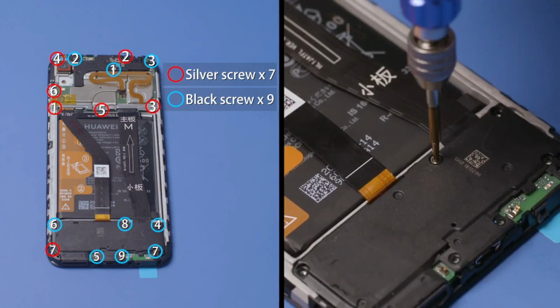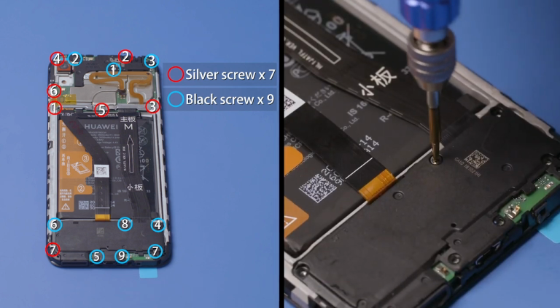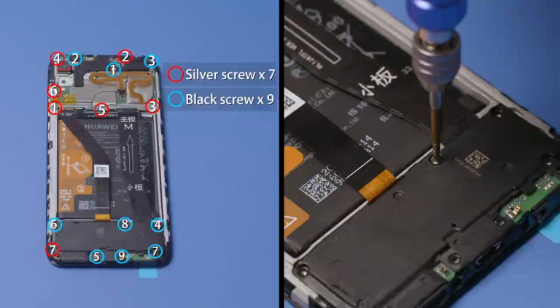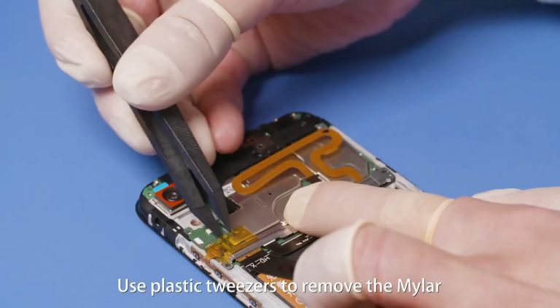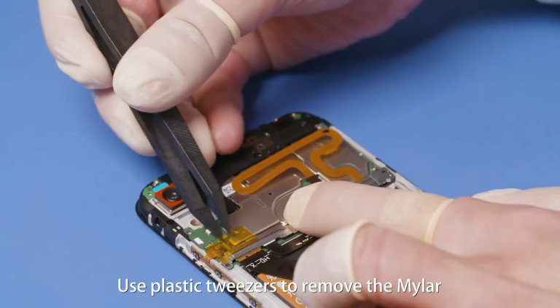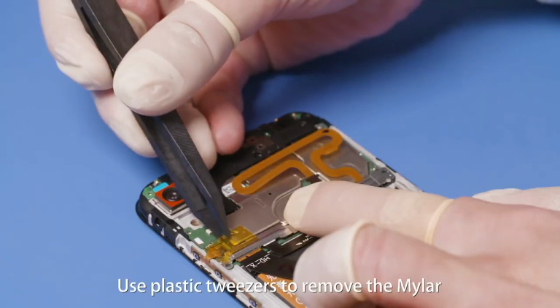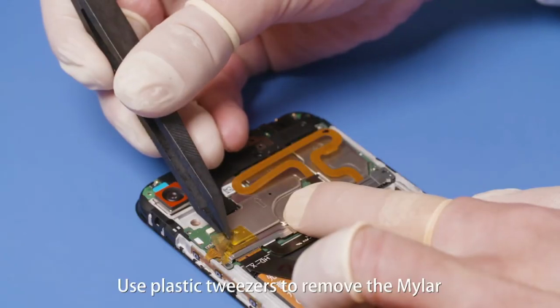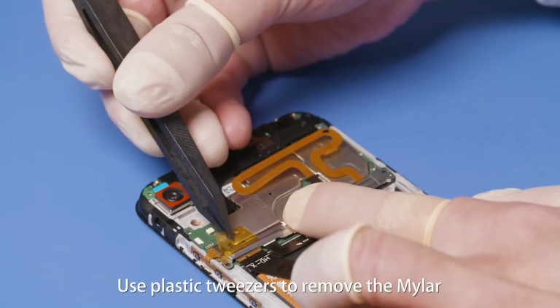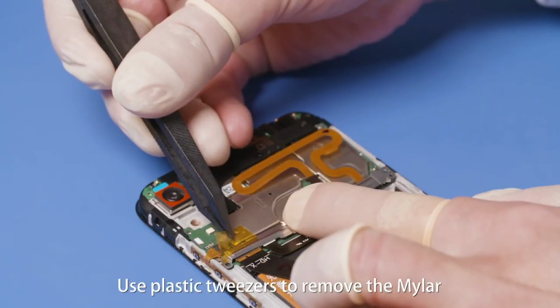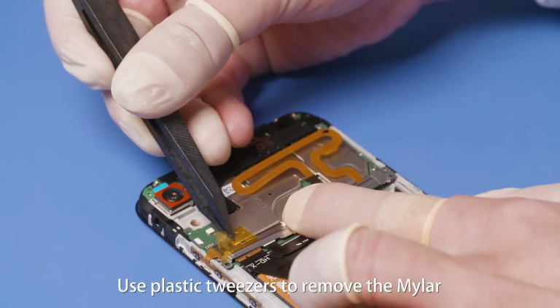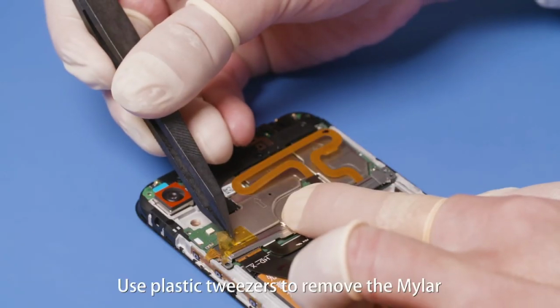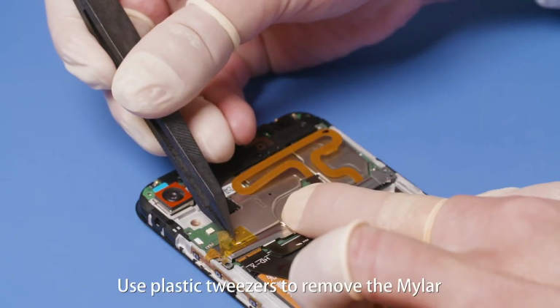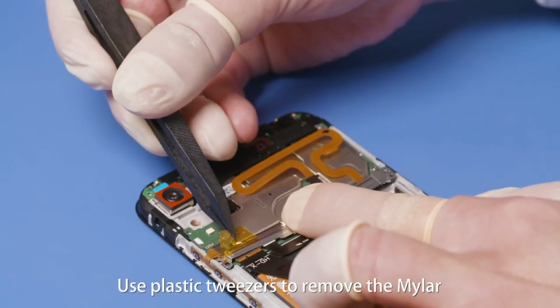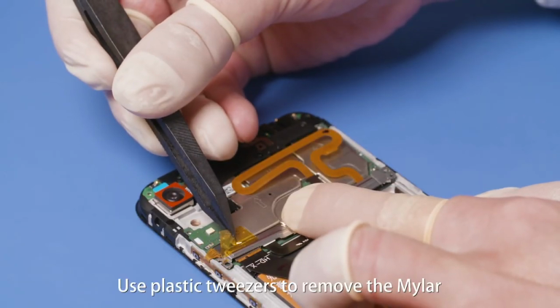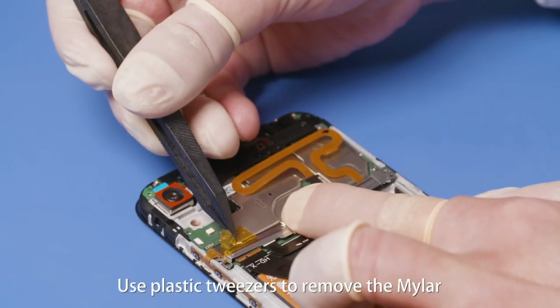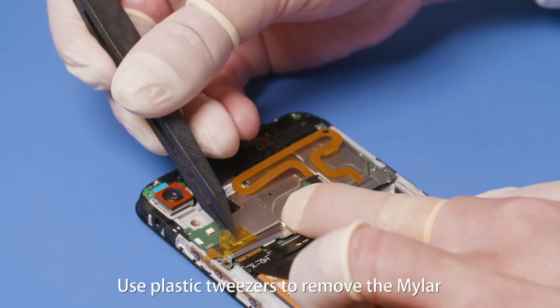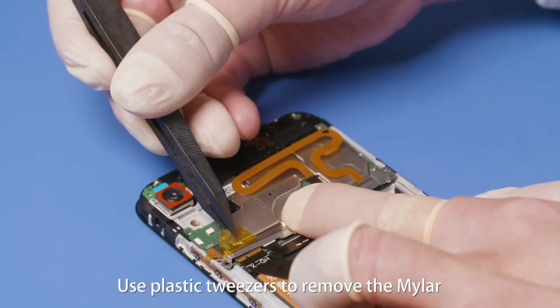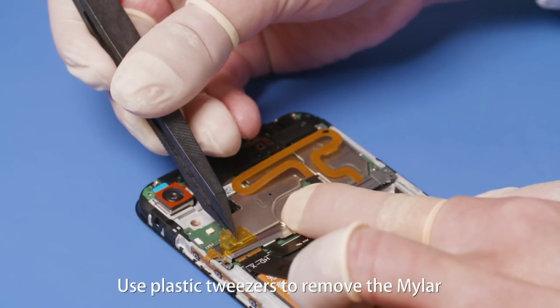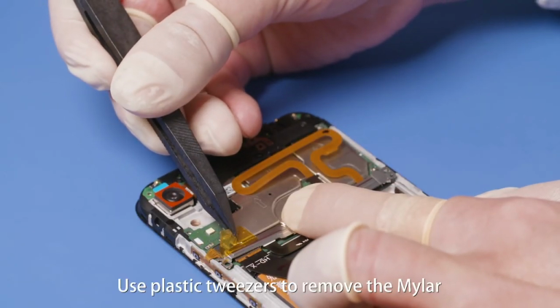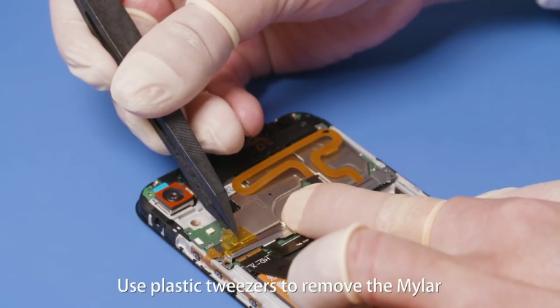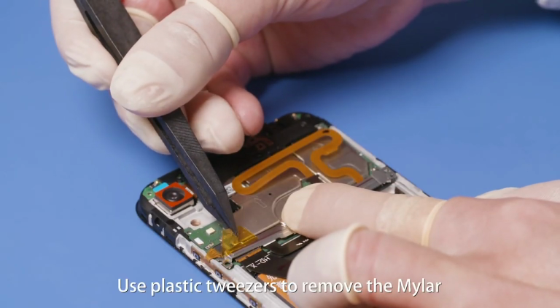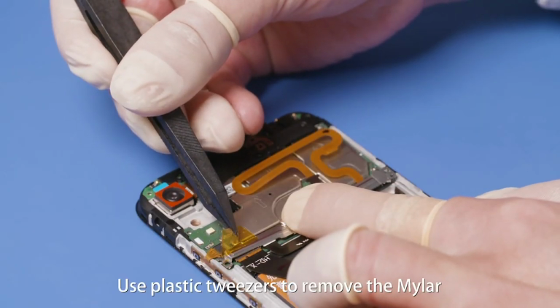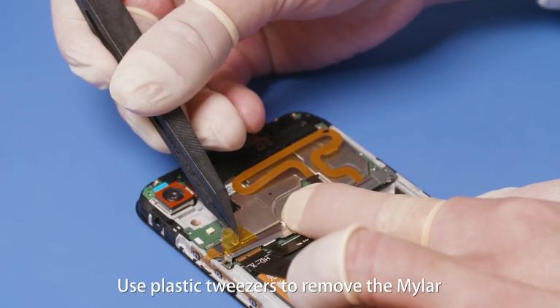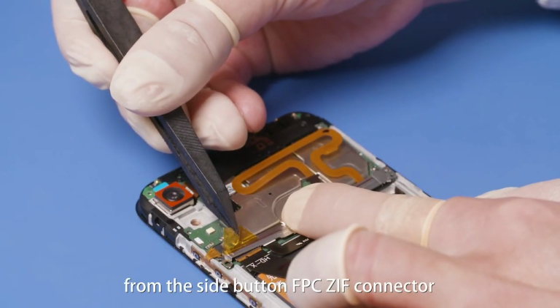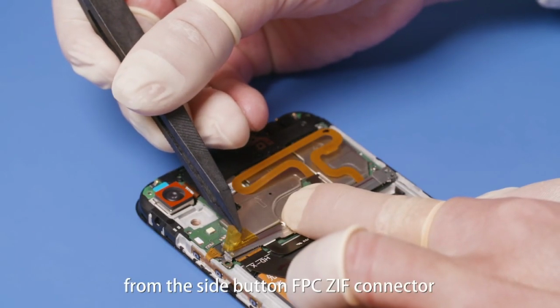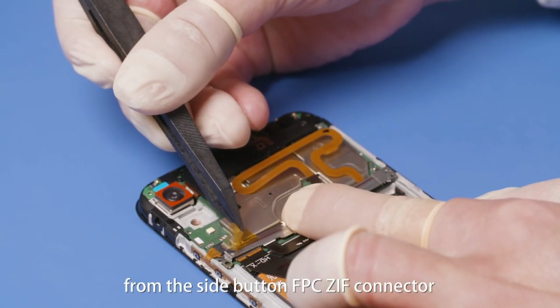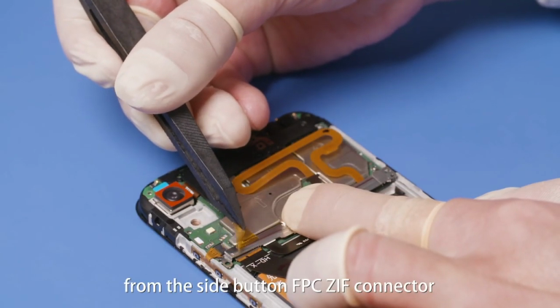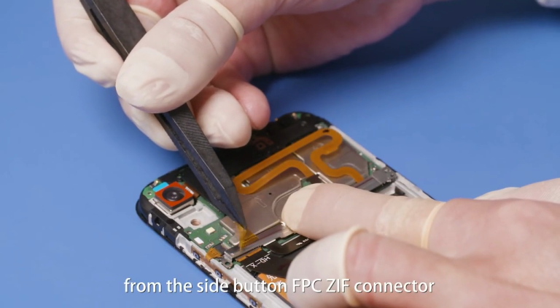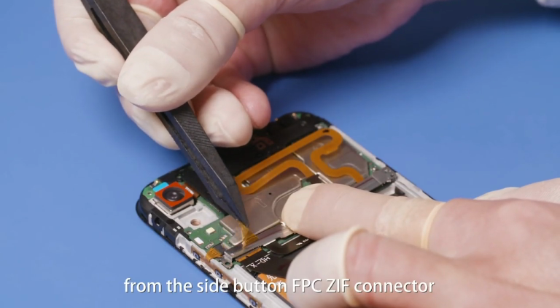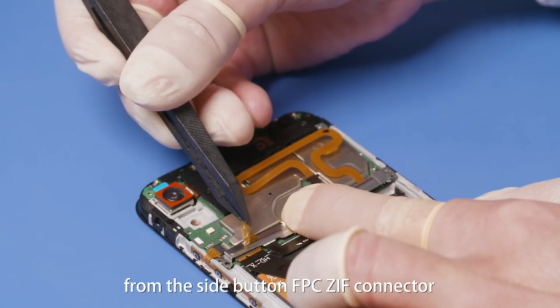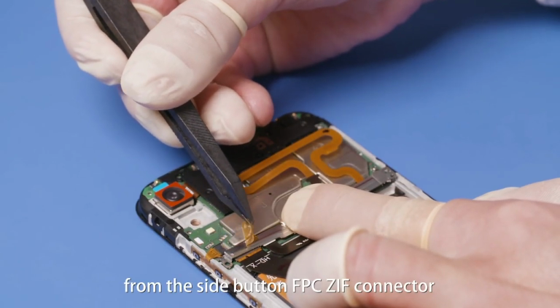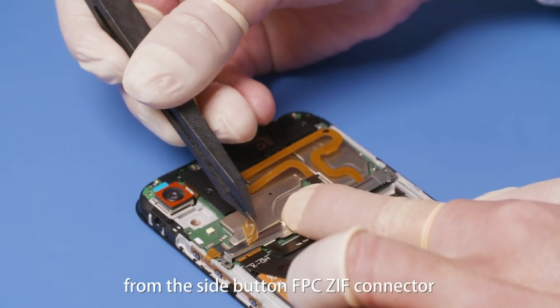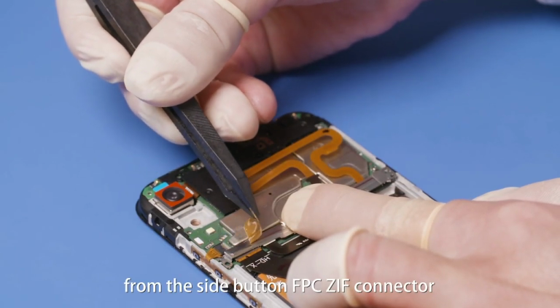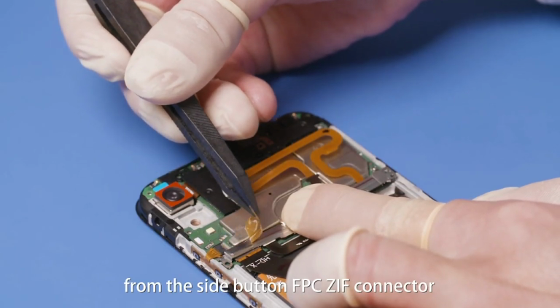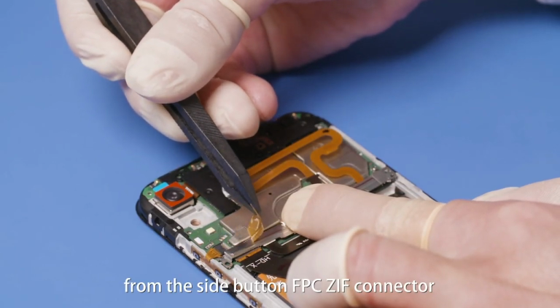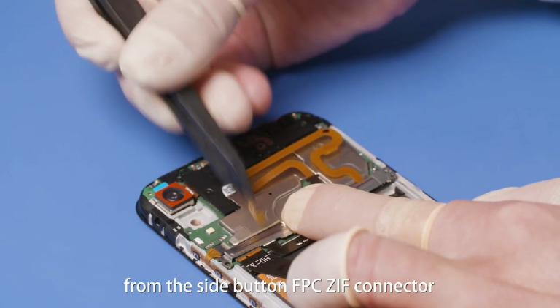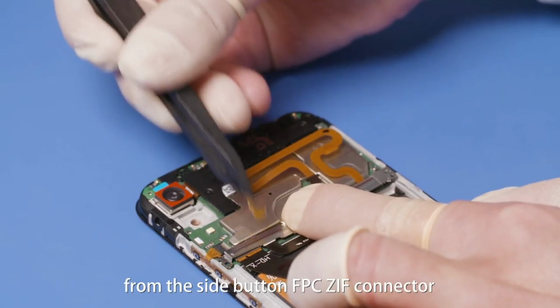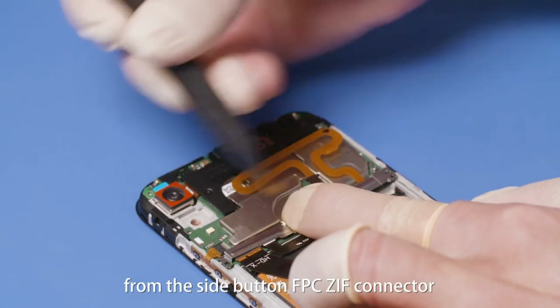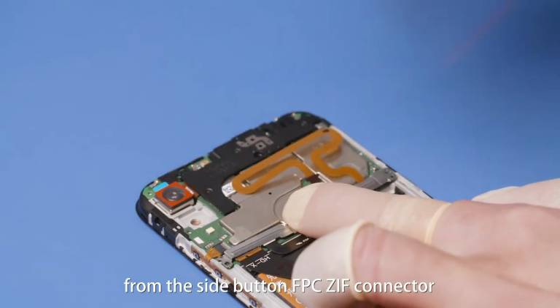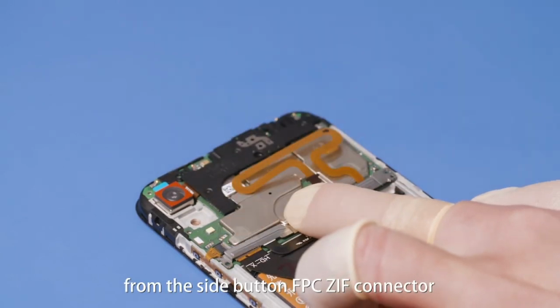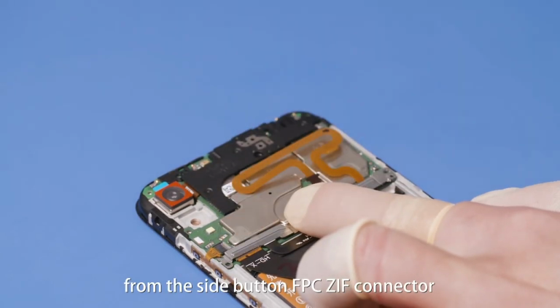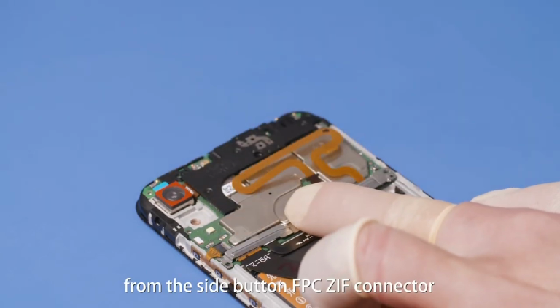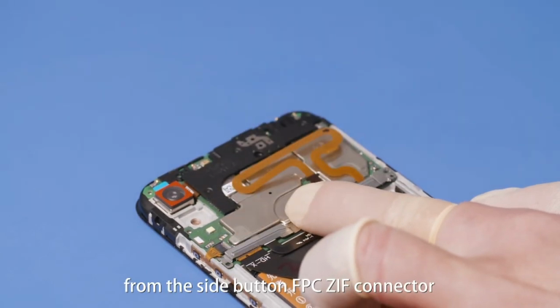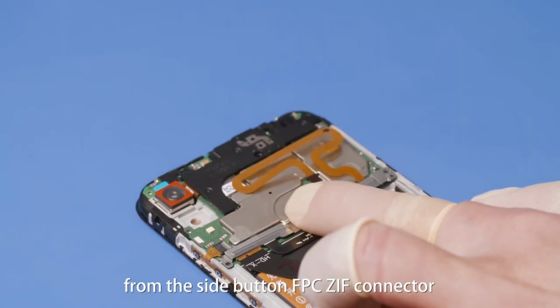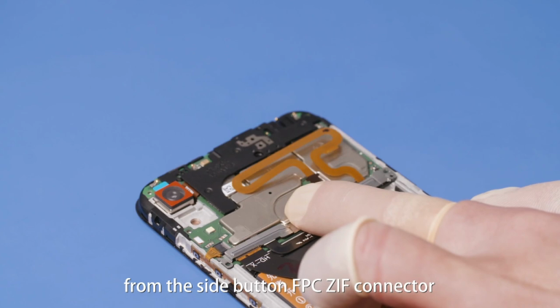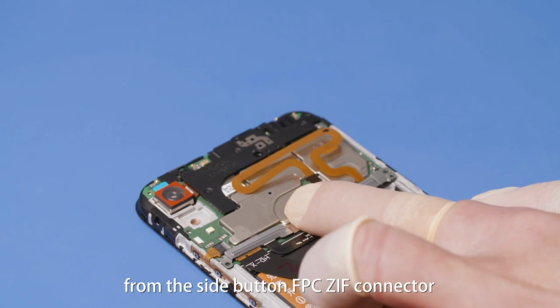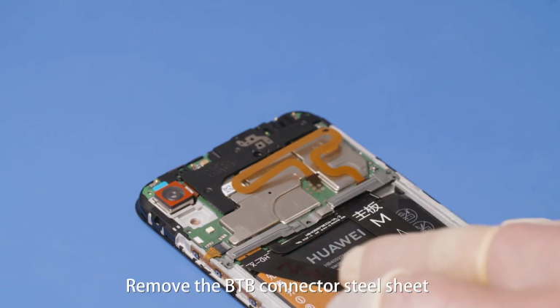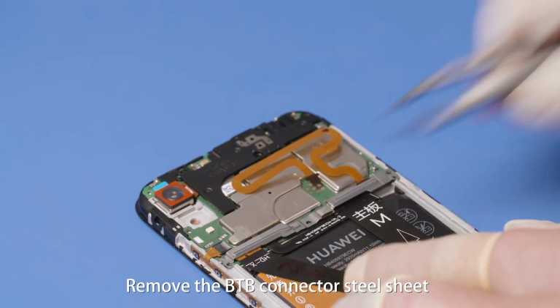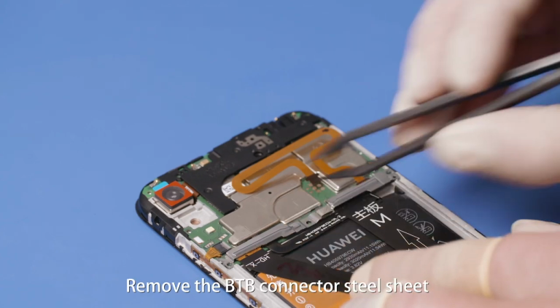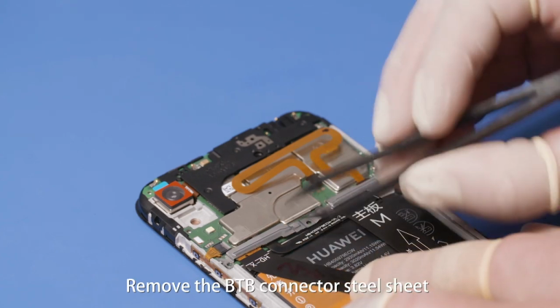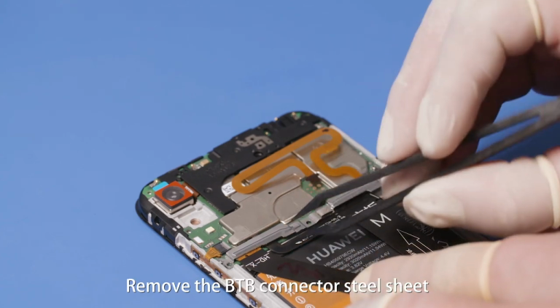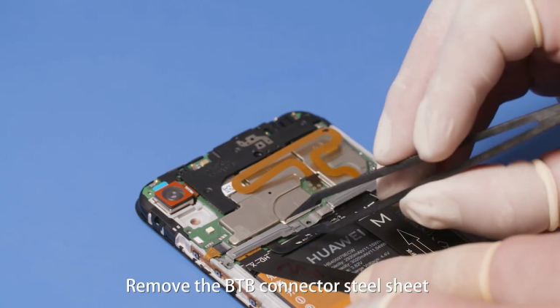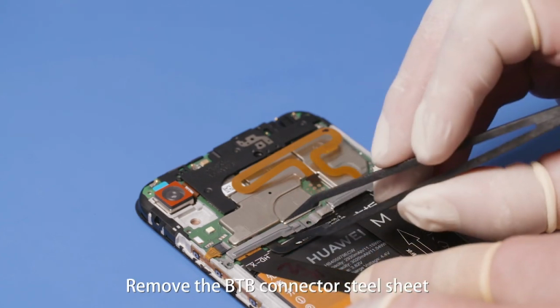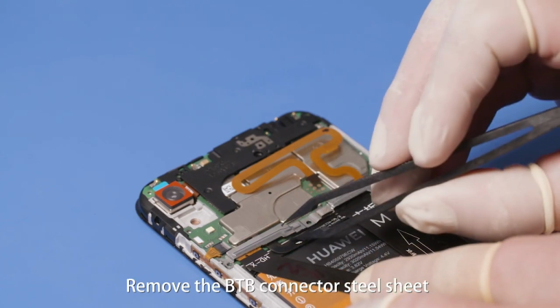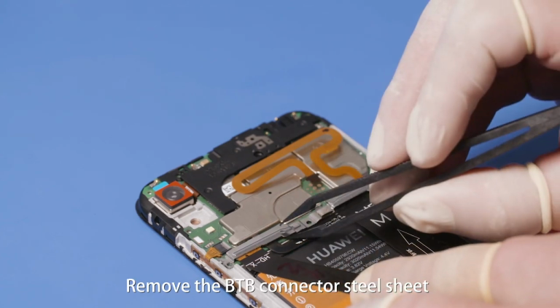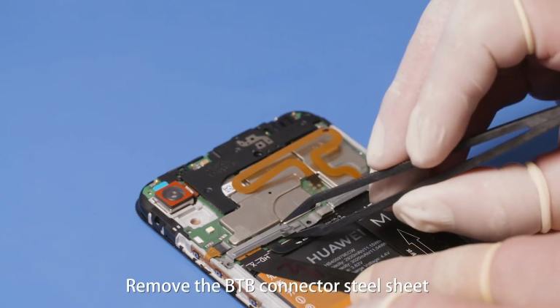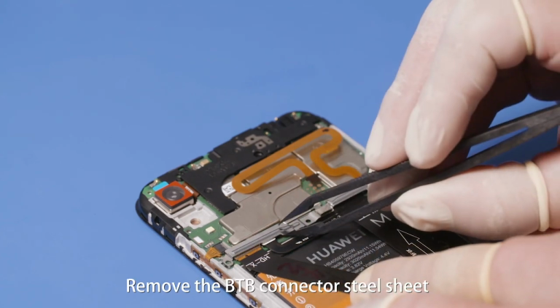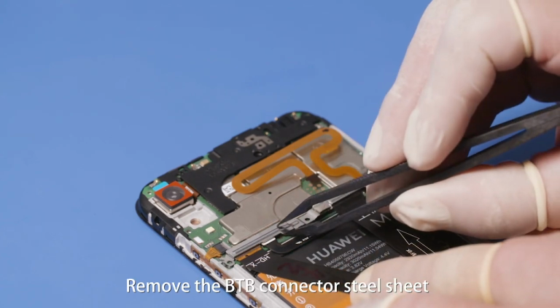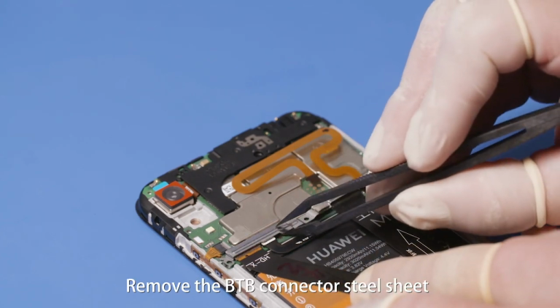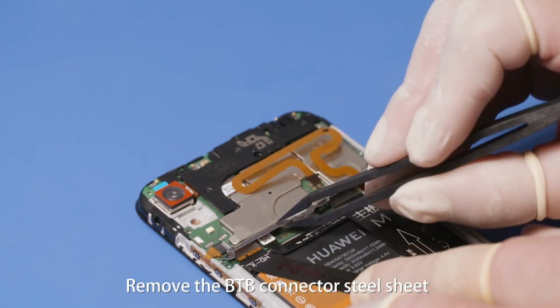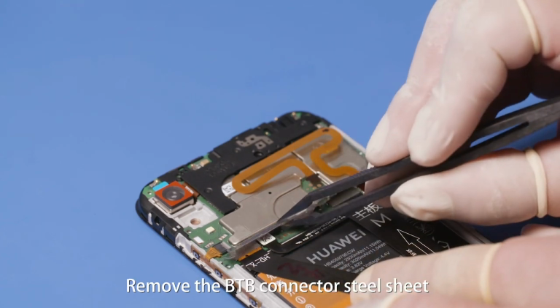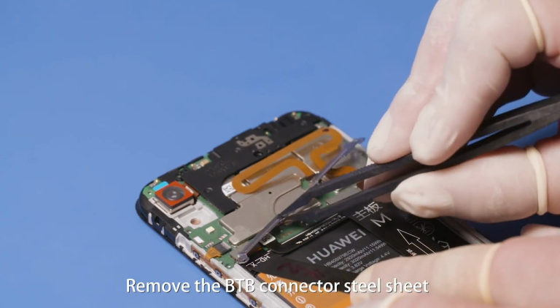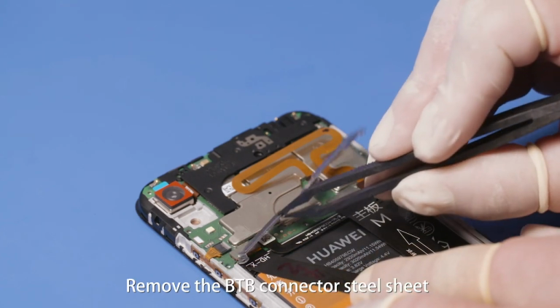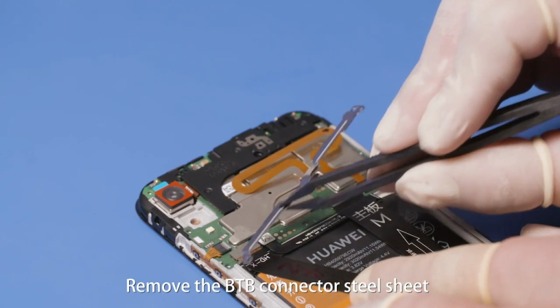Use plastic tweezers to remove the Mylar from the side button FPC ZIF connector. Remove the B2B connector steel sheet.